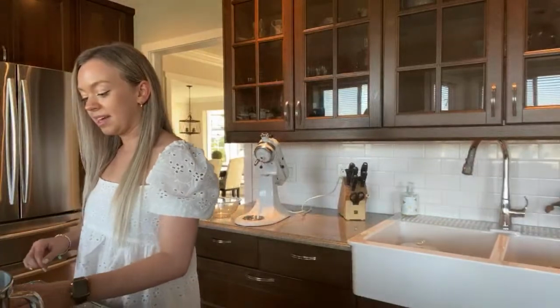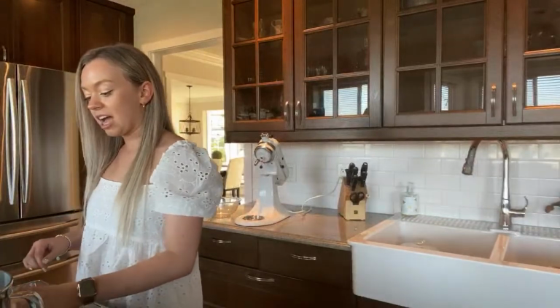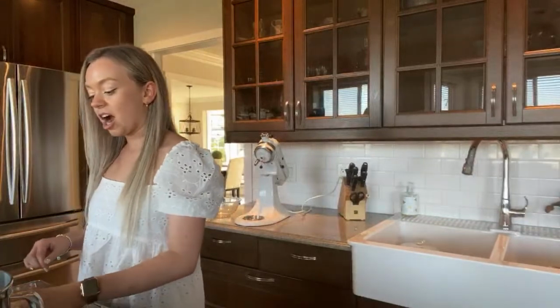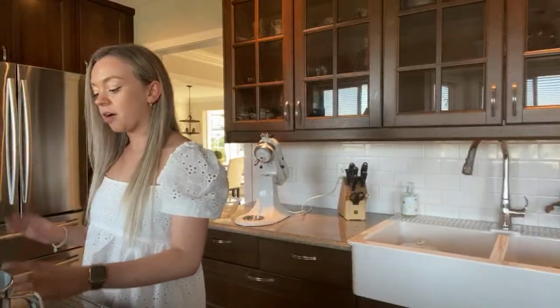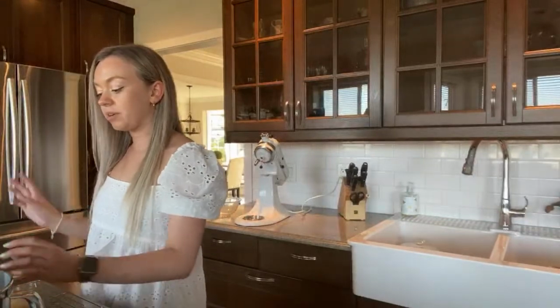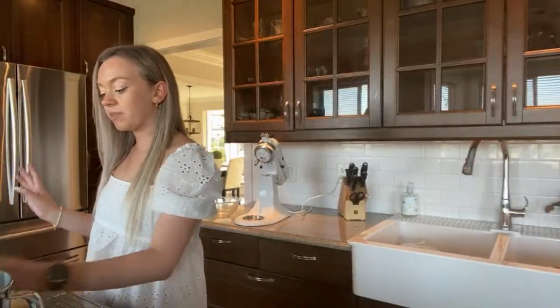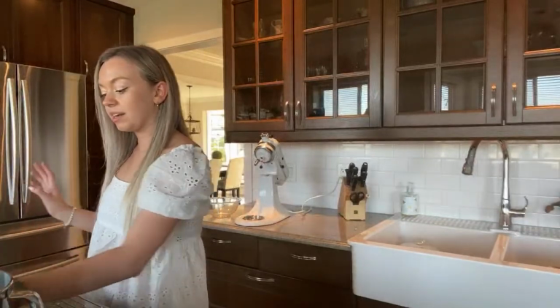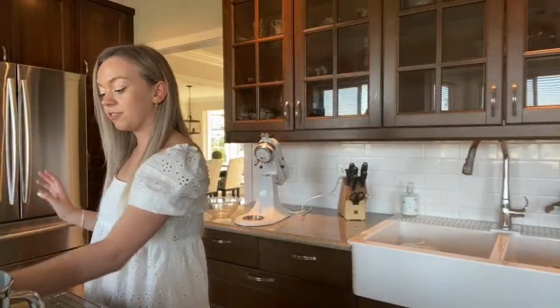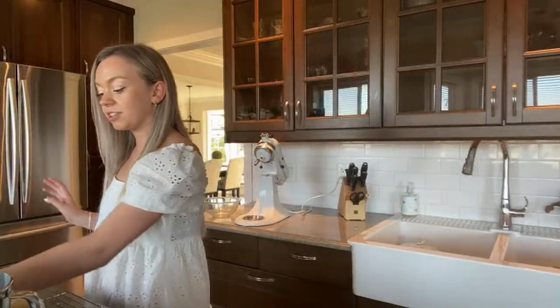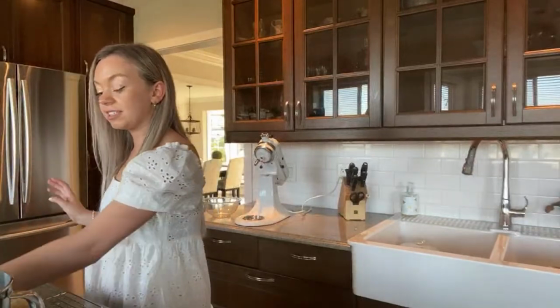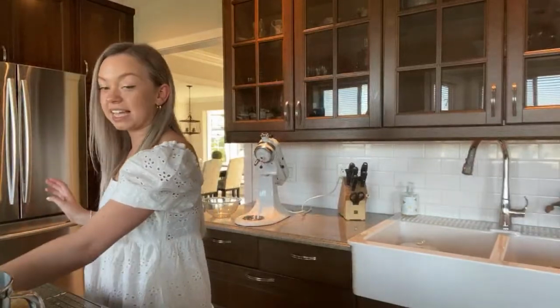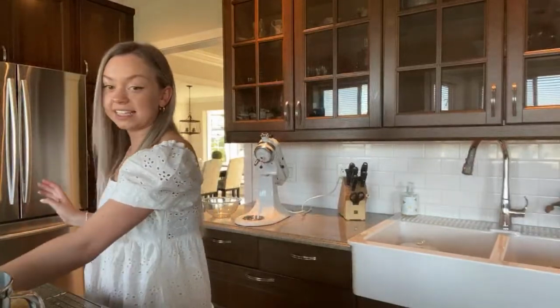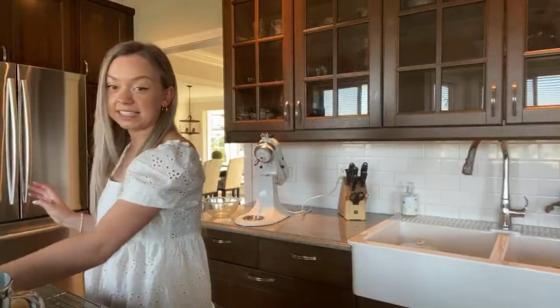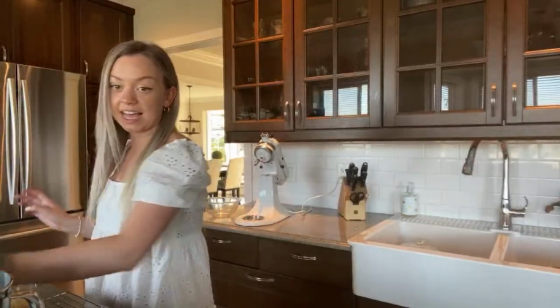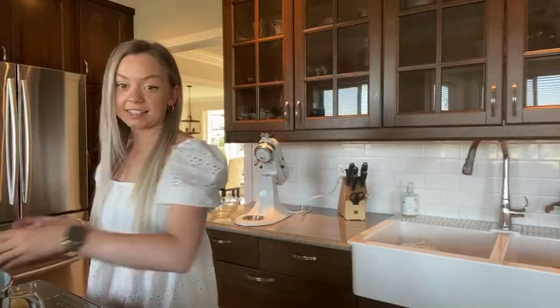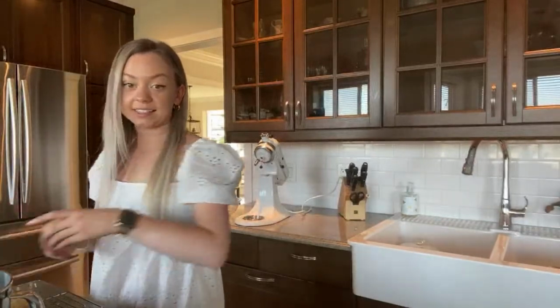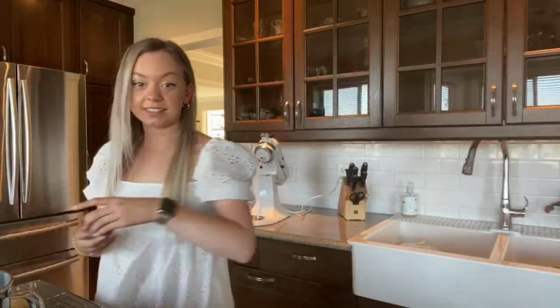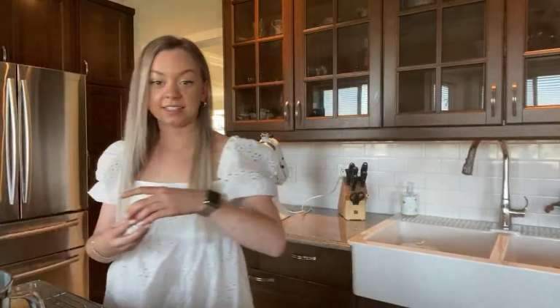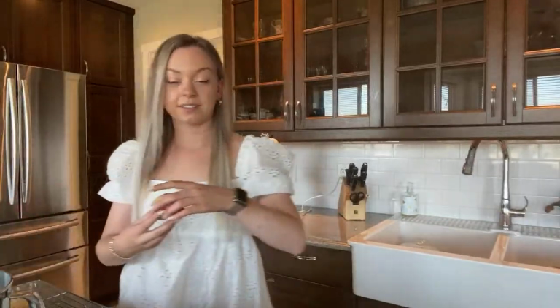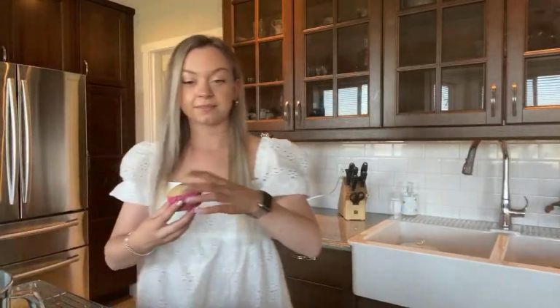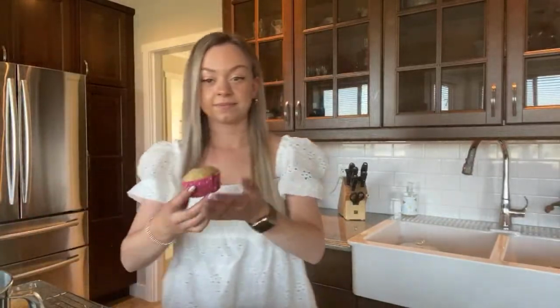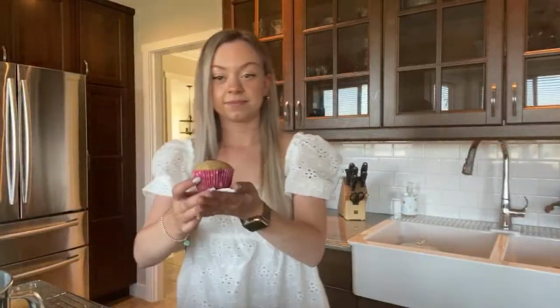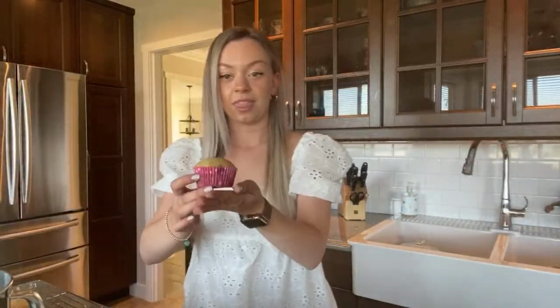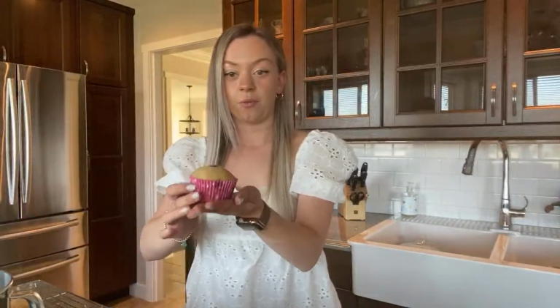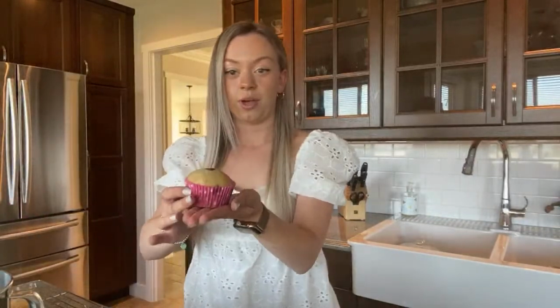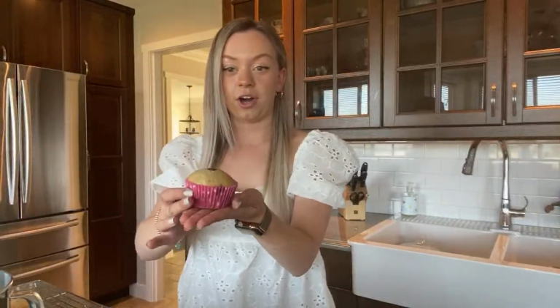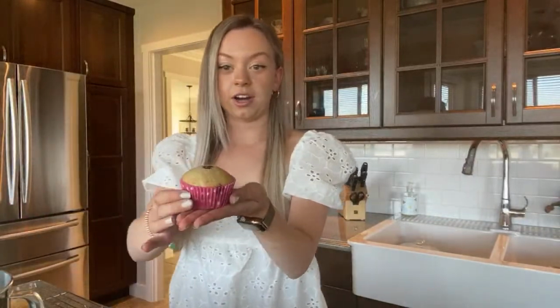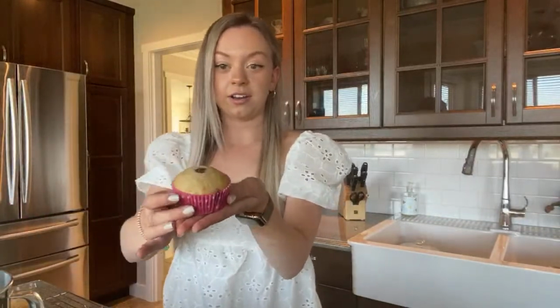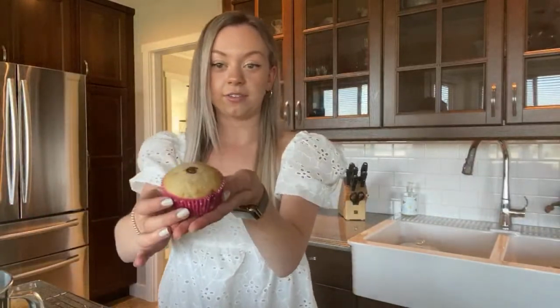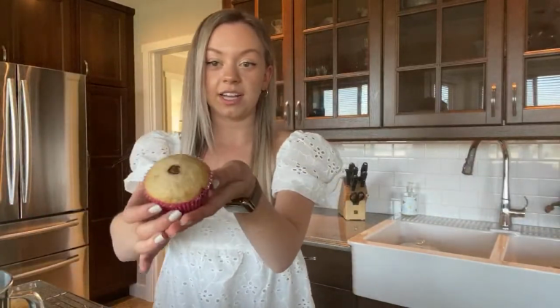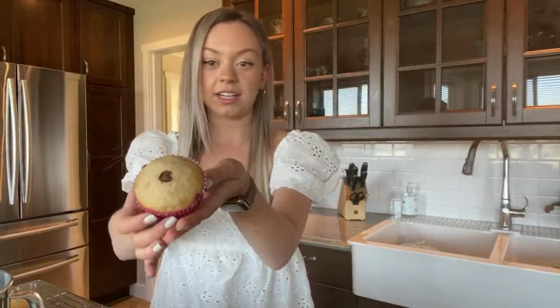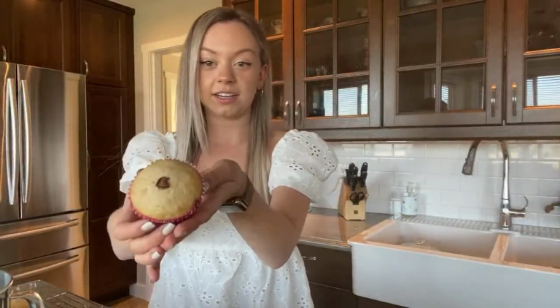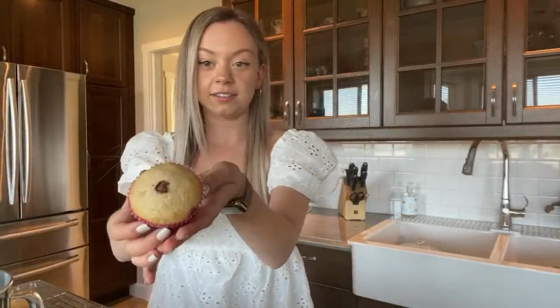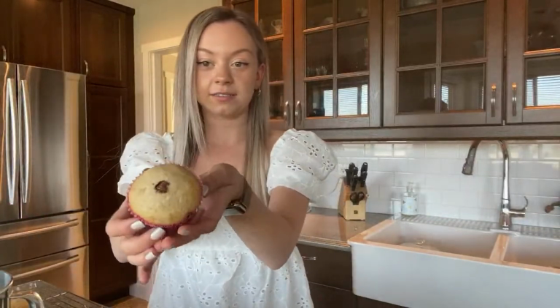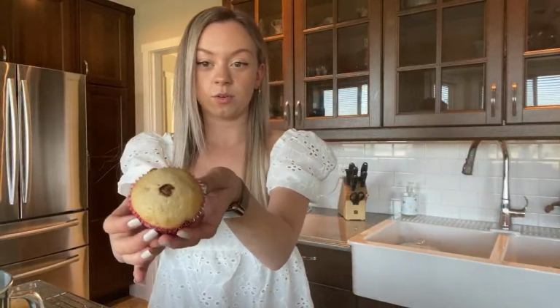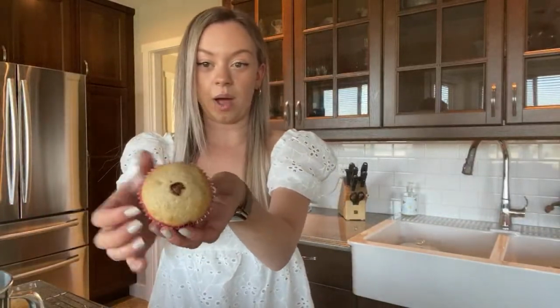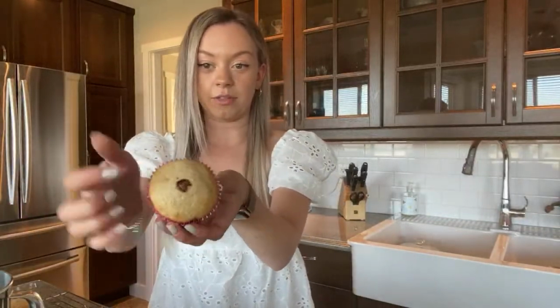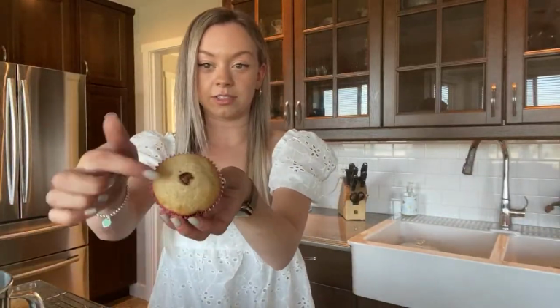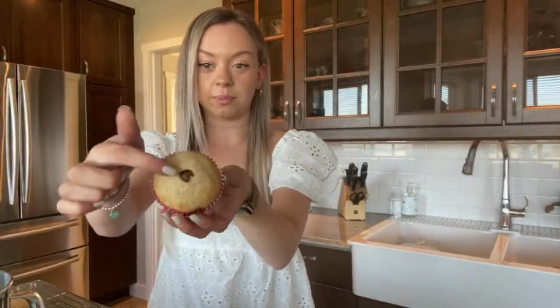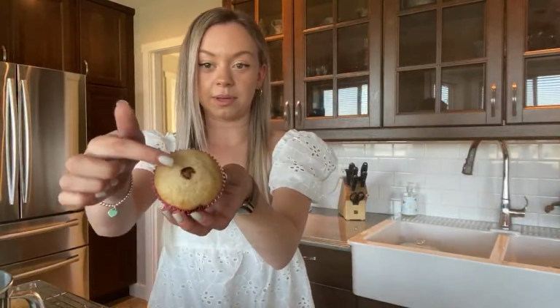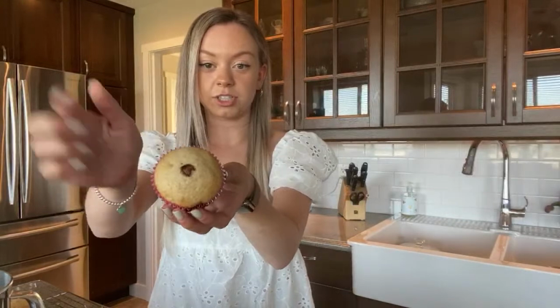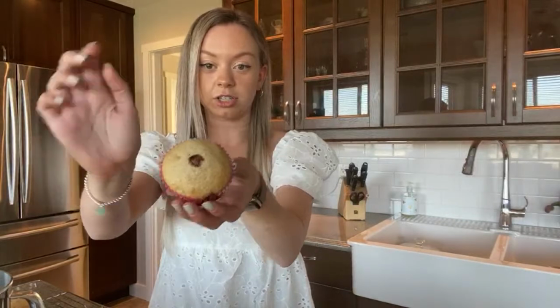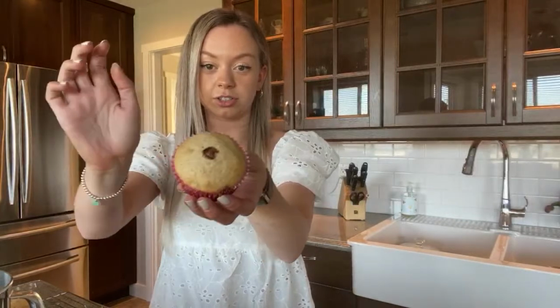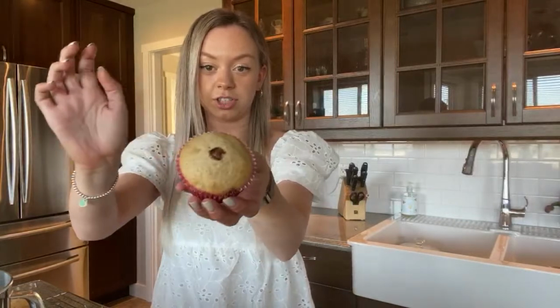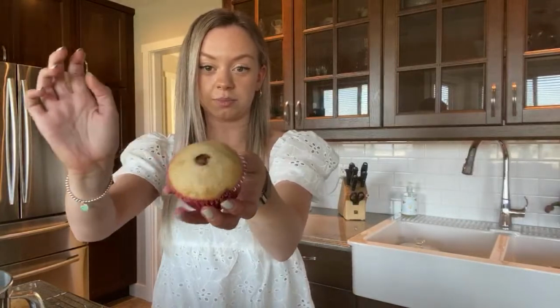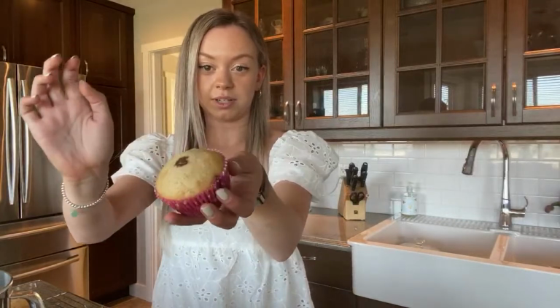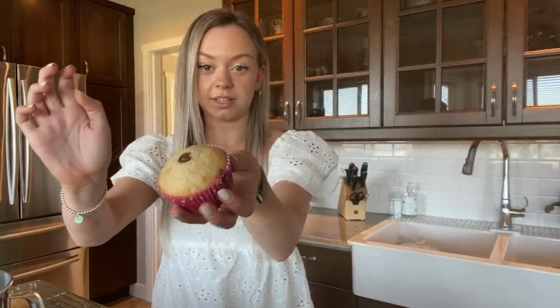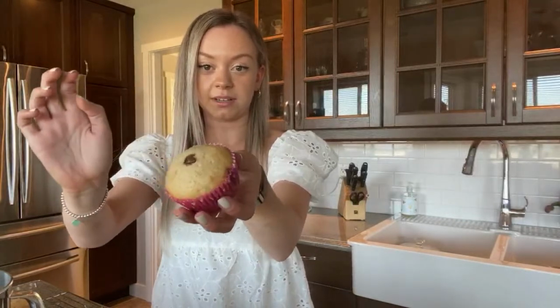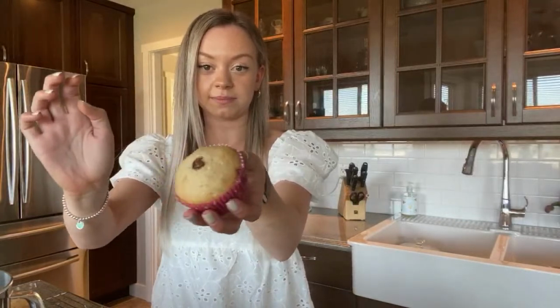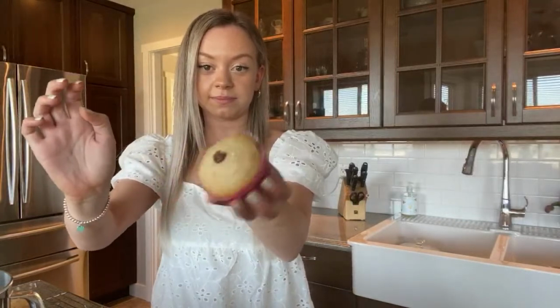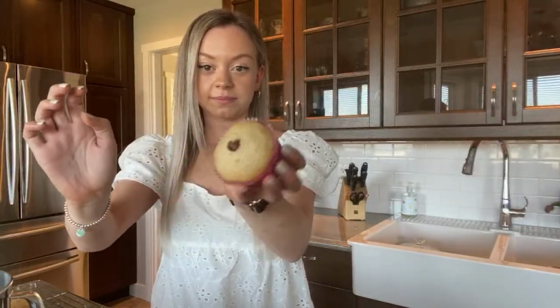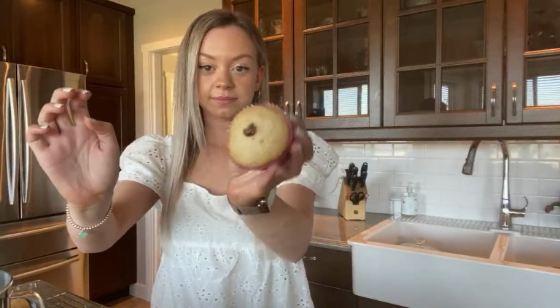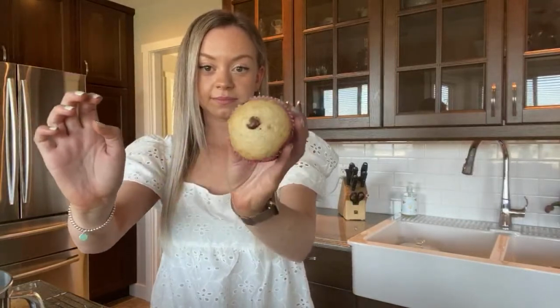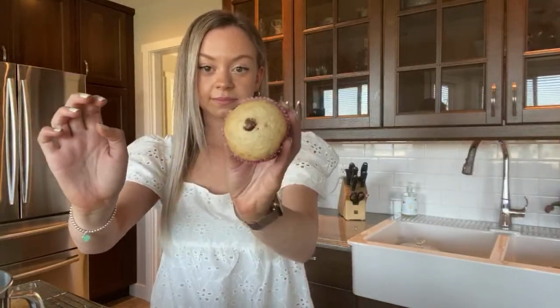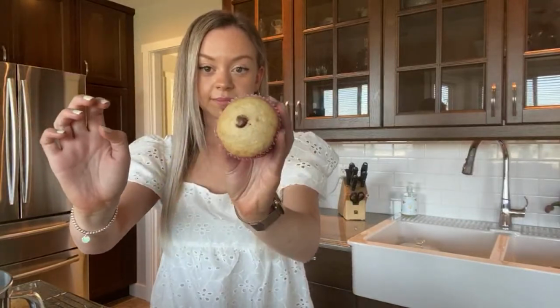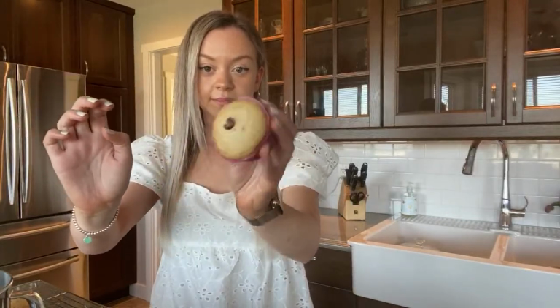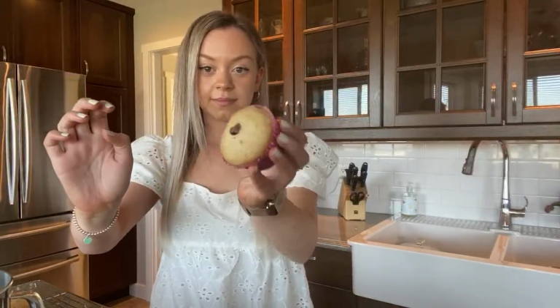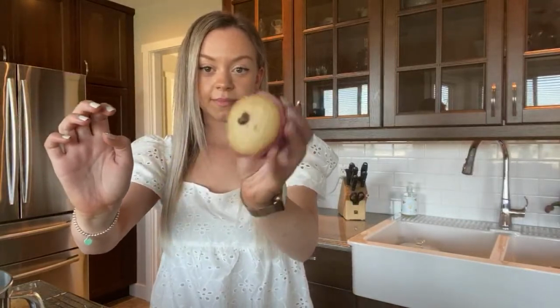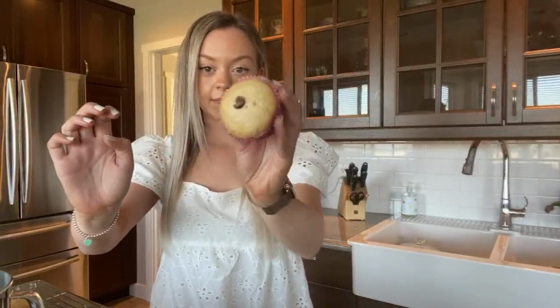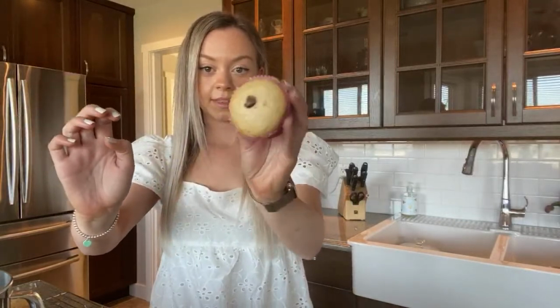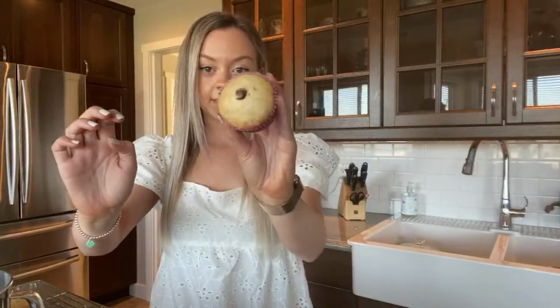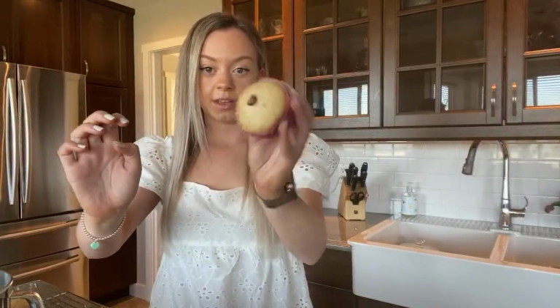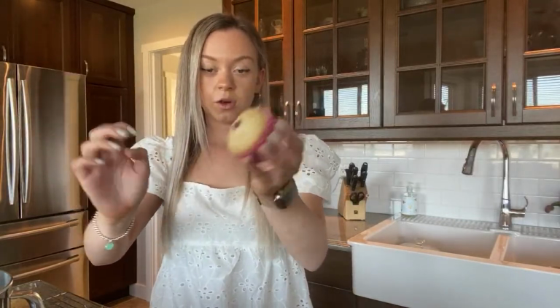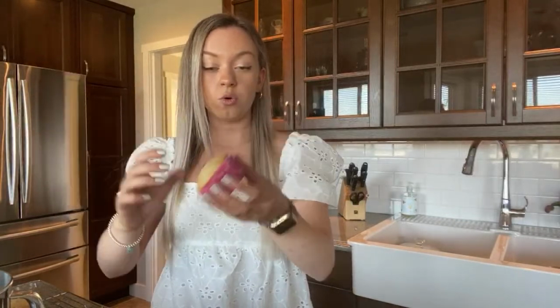Are we ready for the taste test? We've got it right here — wow, there's a big chocolate chip right there!